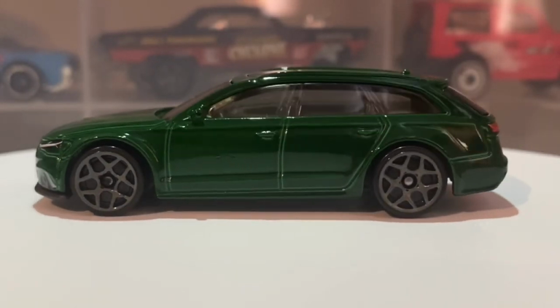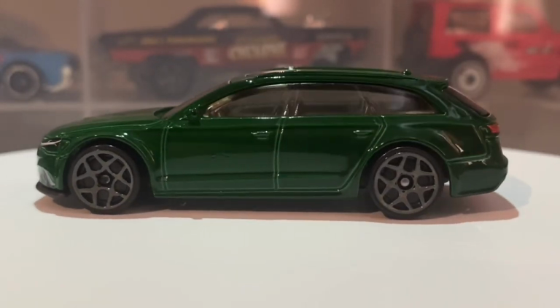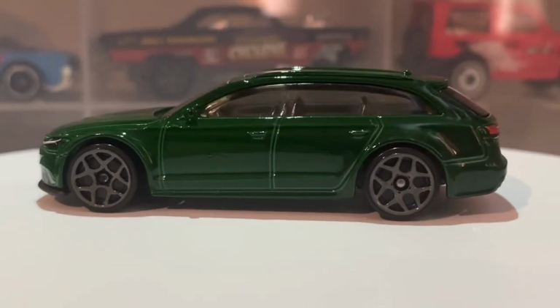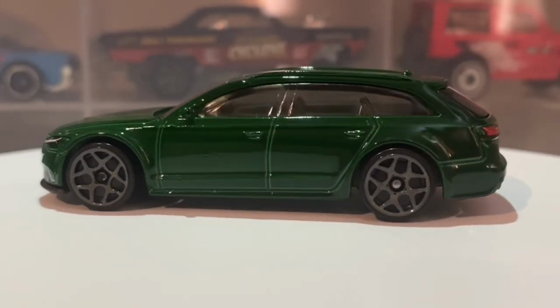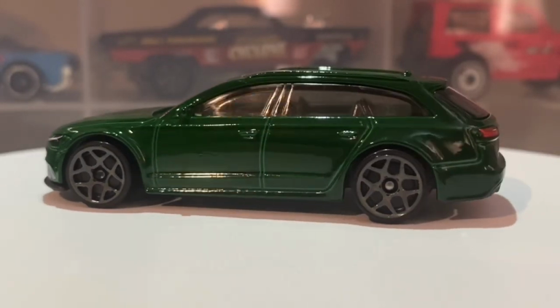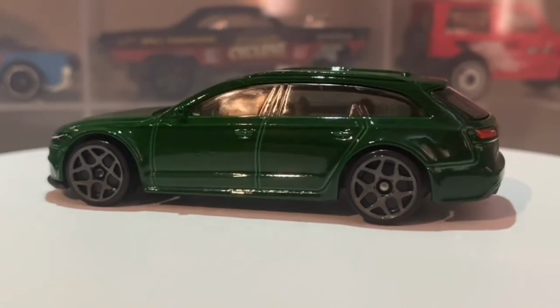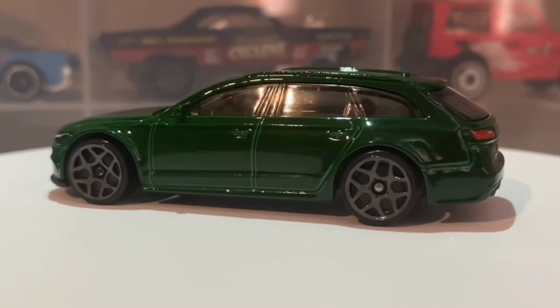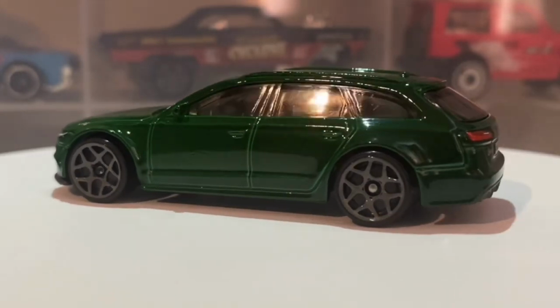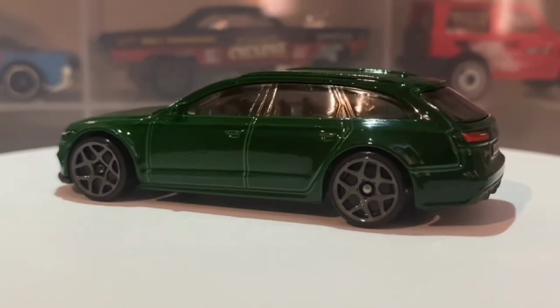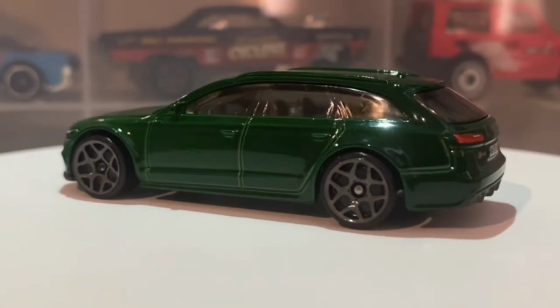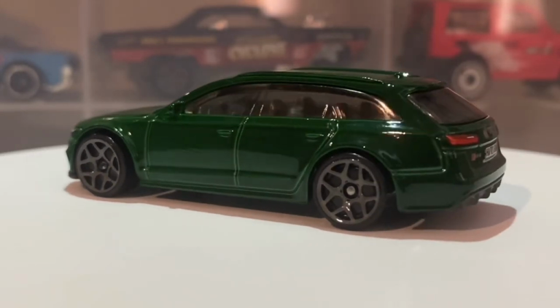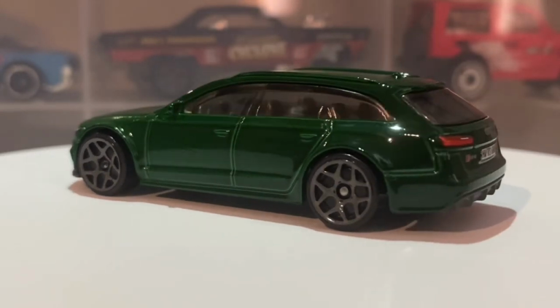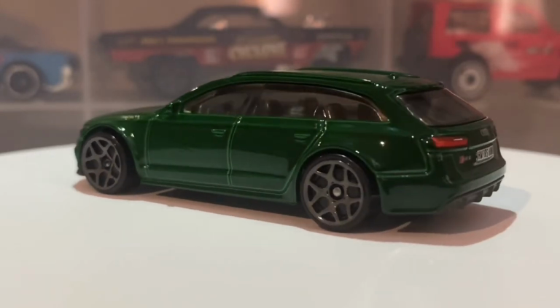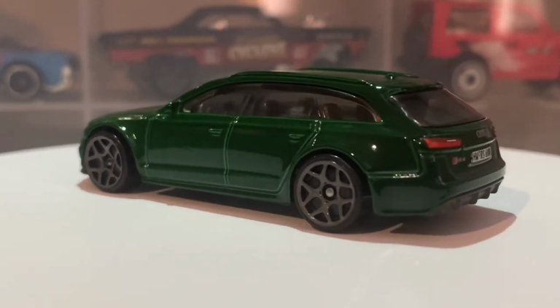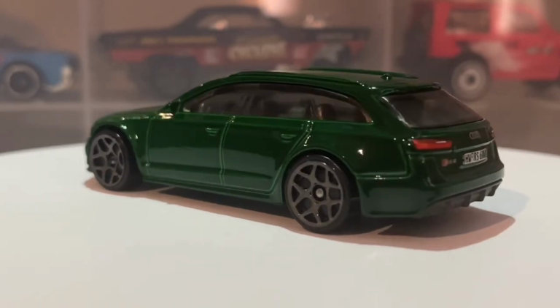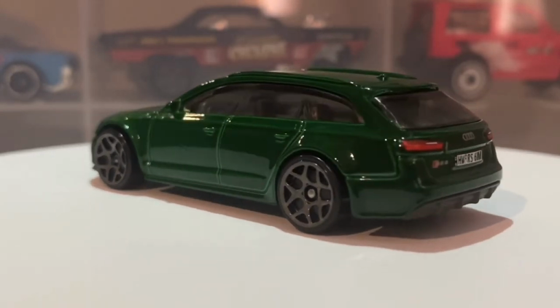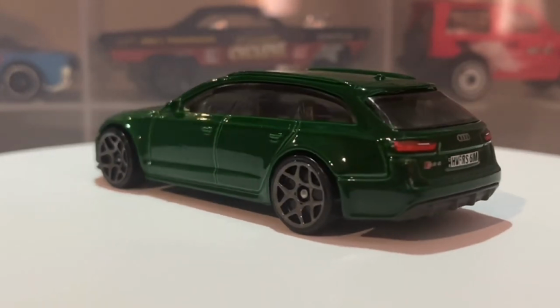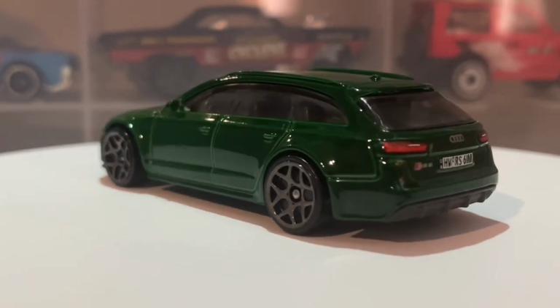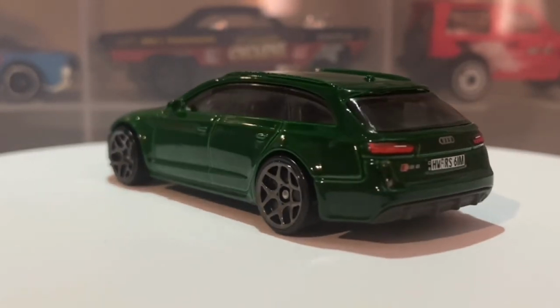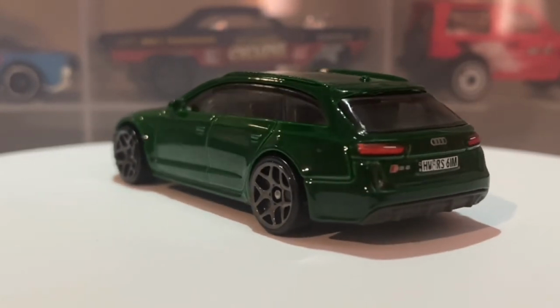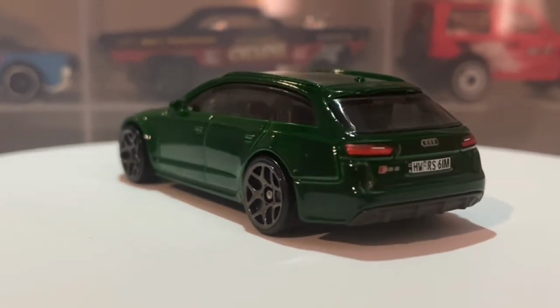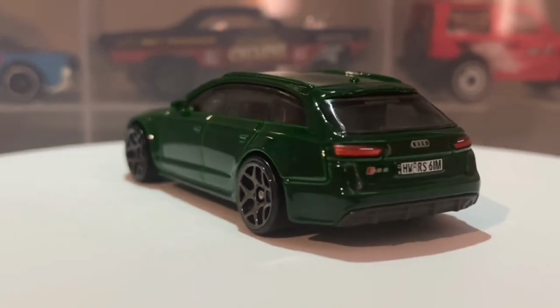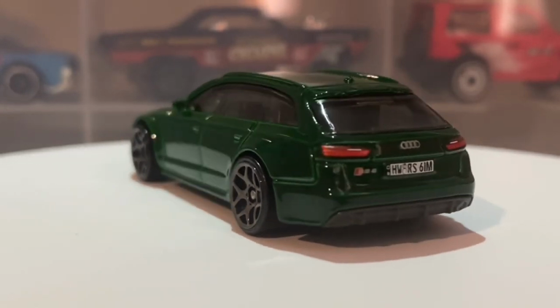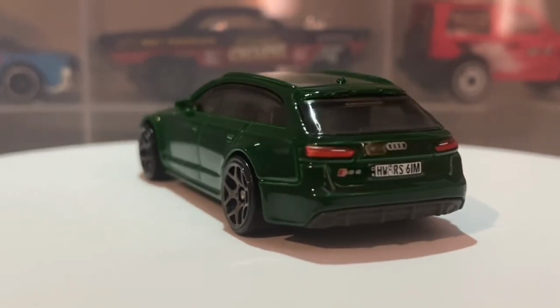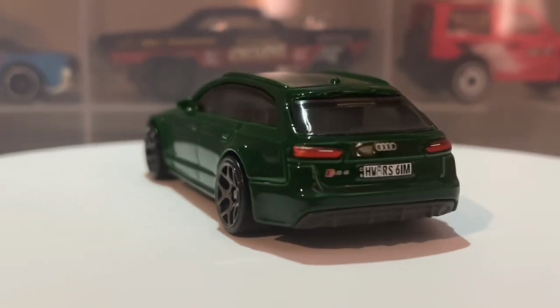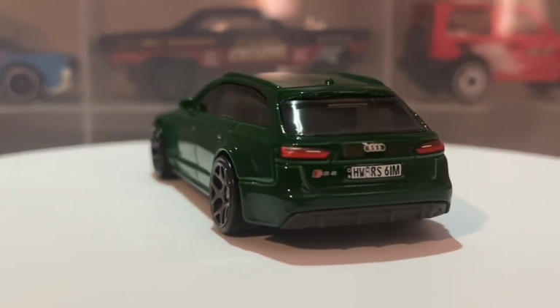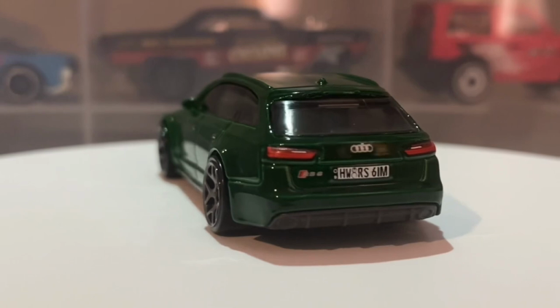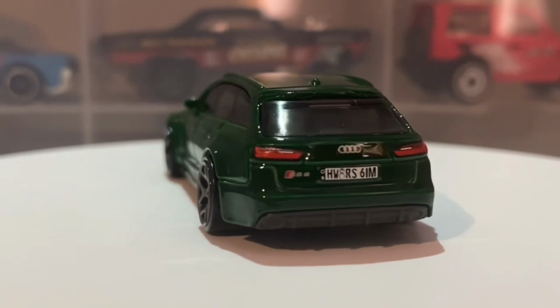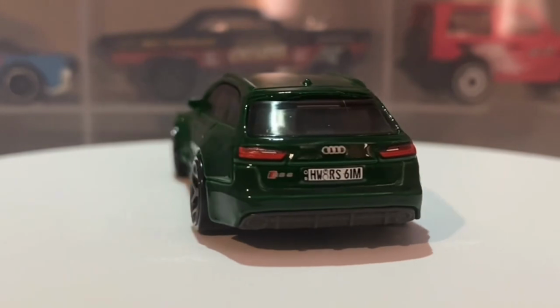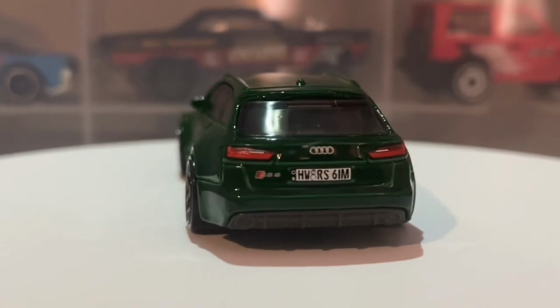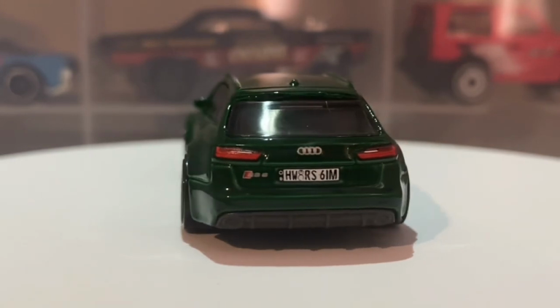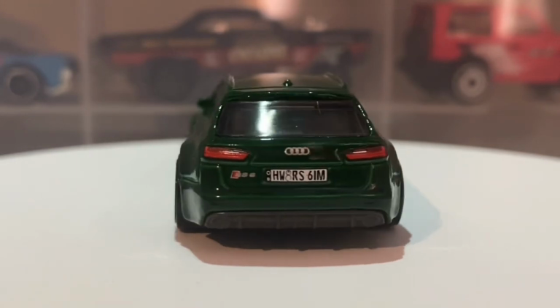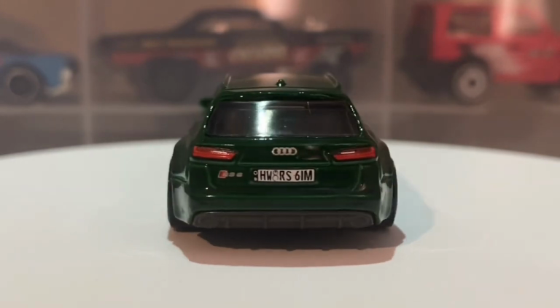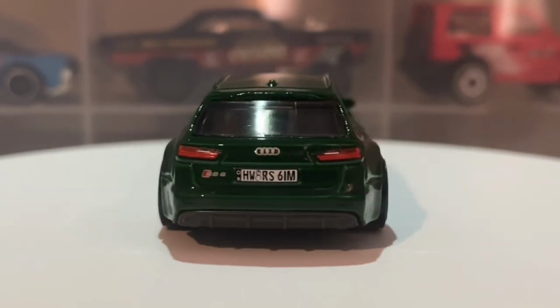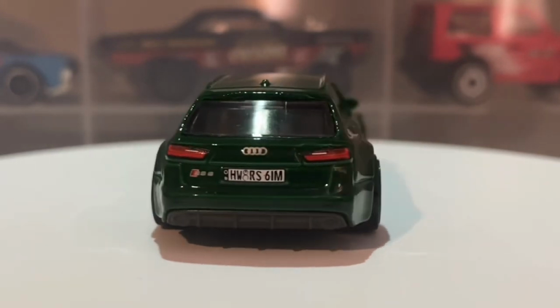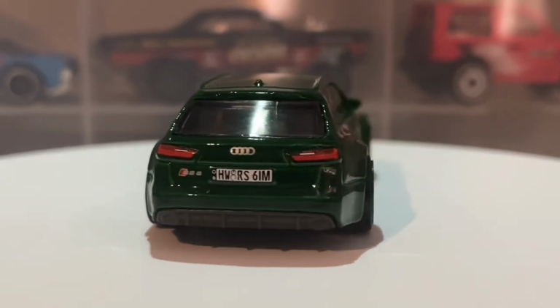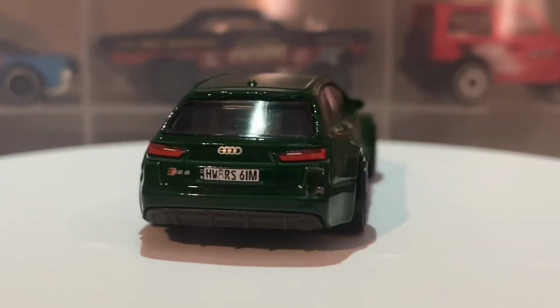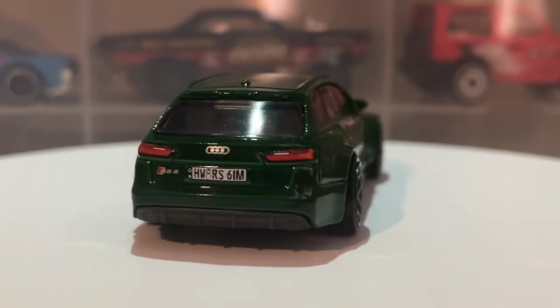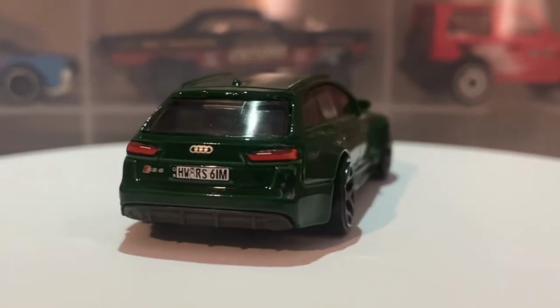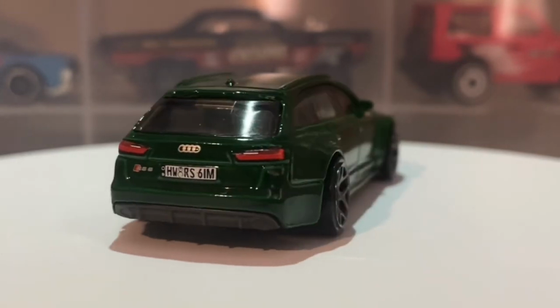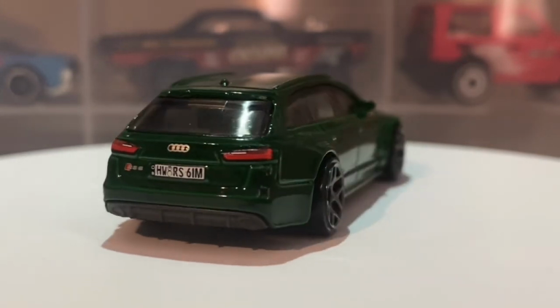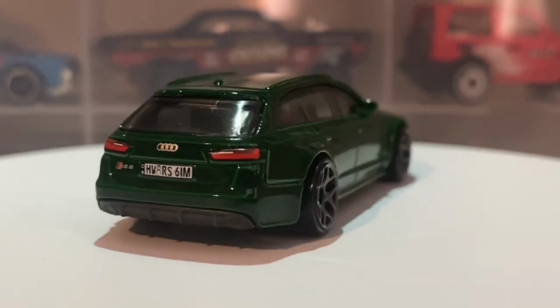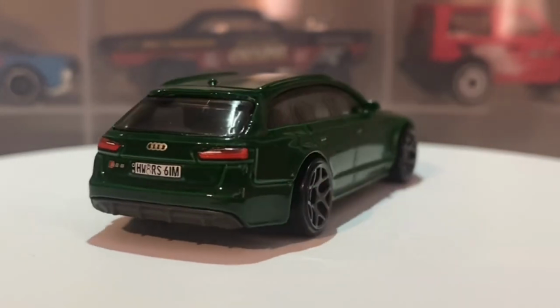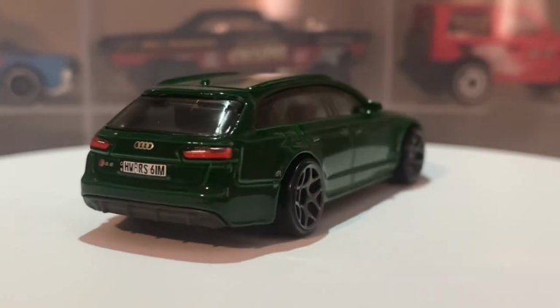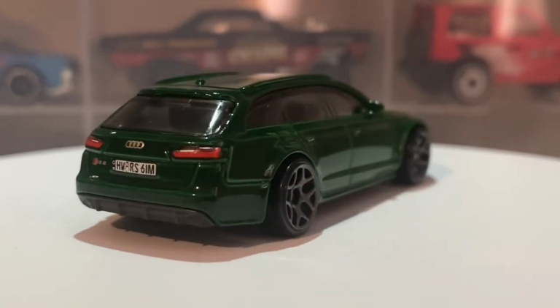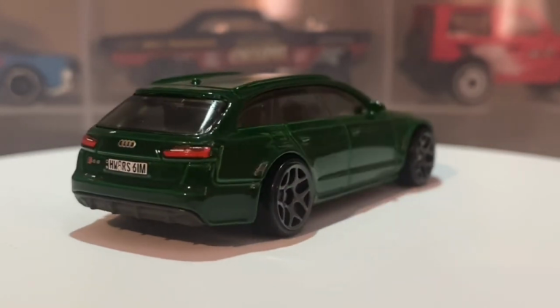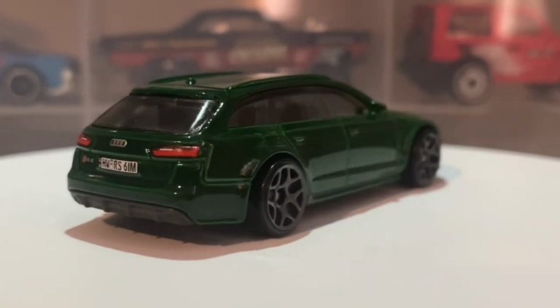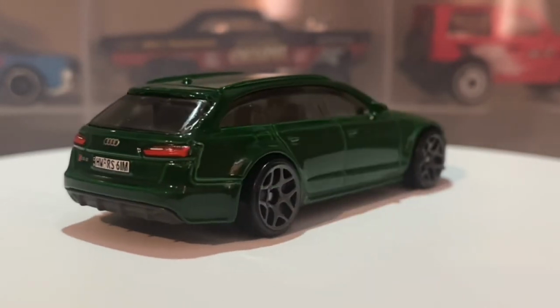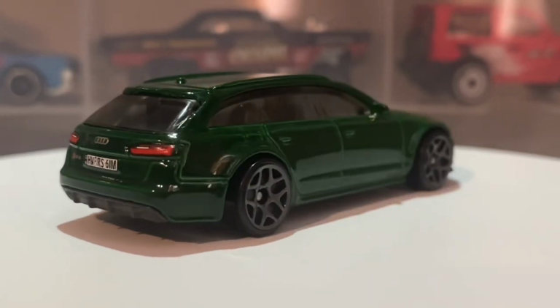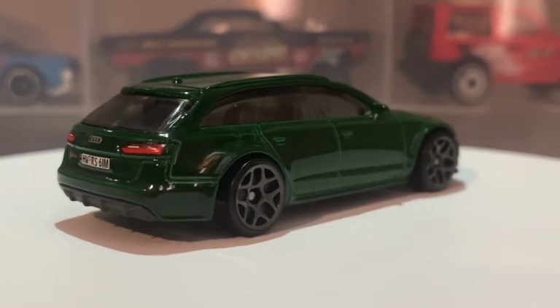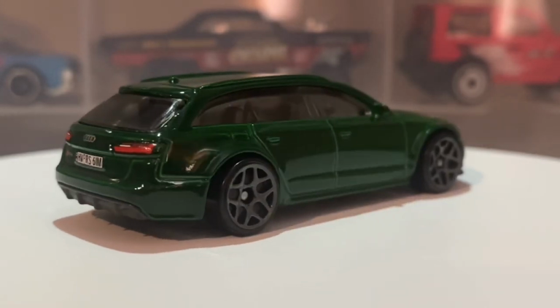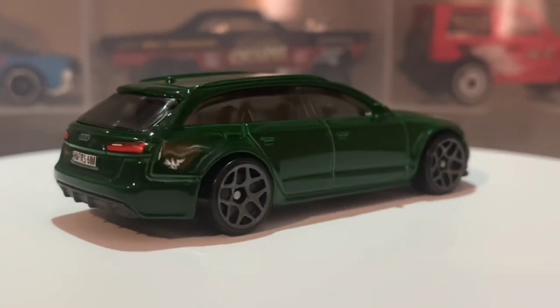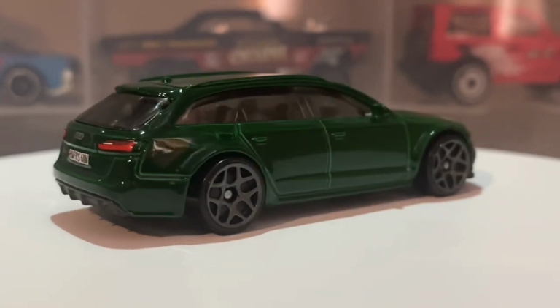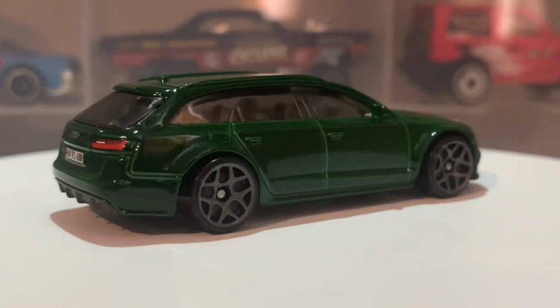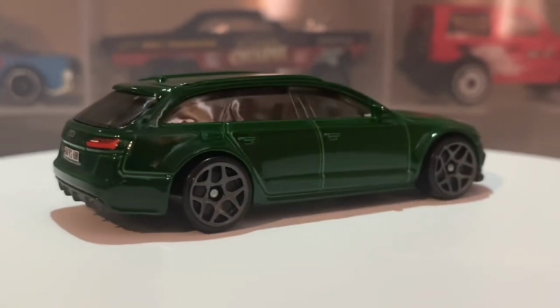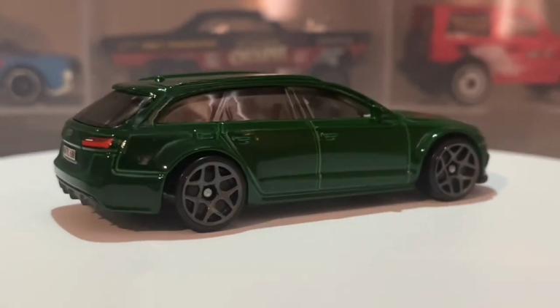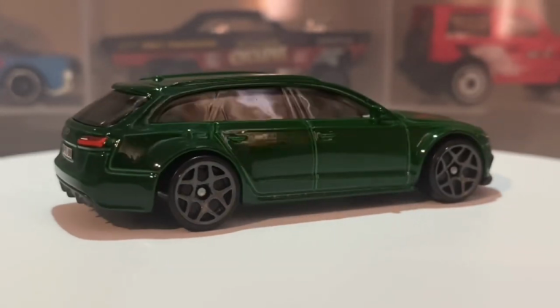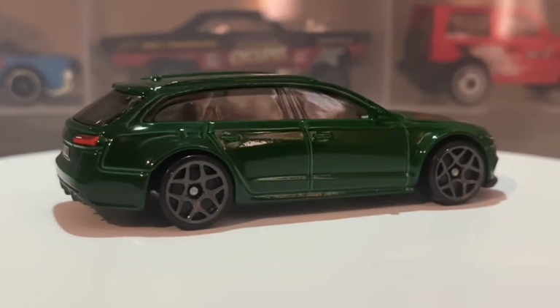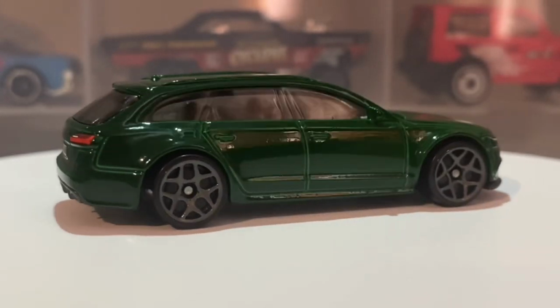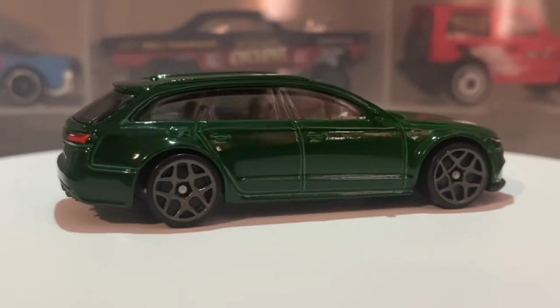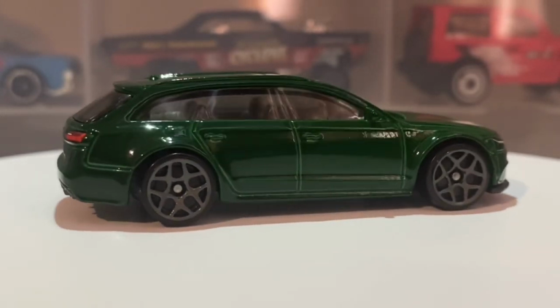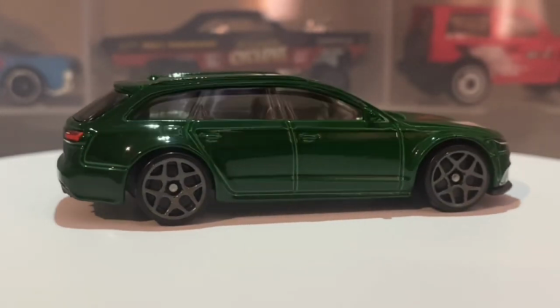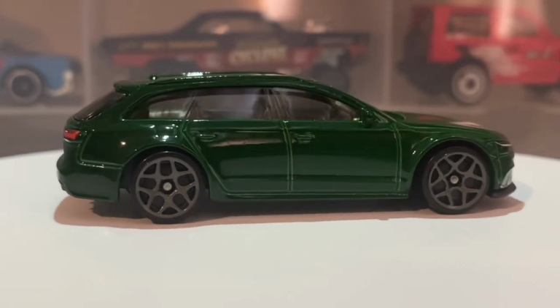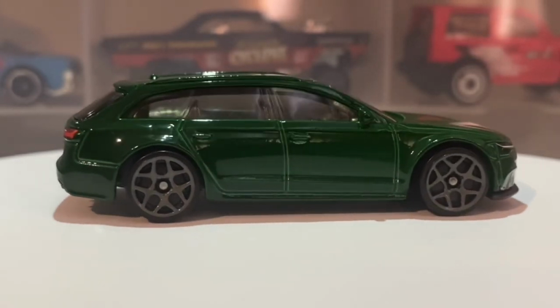There were a few Supras in there but no Super Treasure Hunter or anything, but this was the only car I was missing from the case.